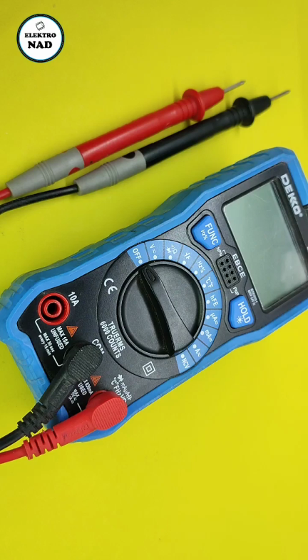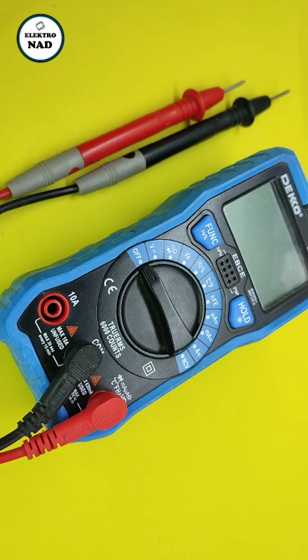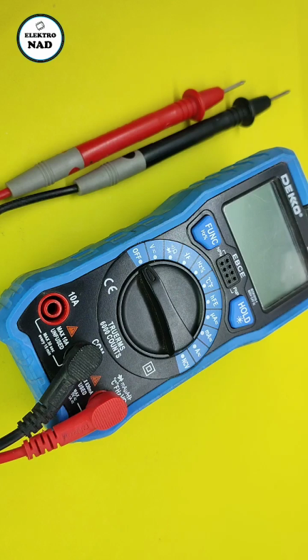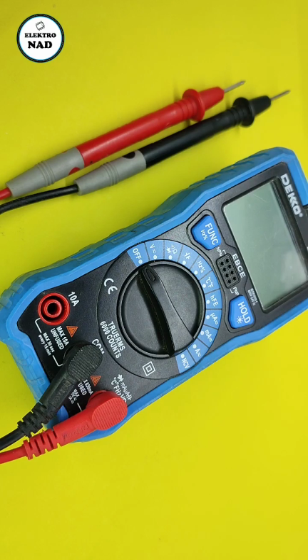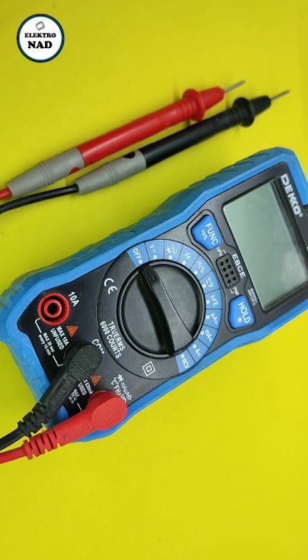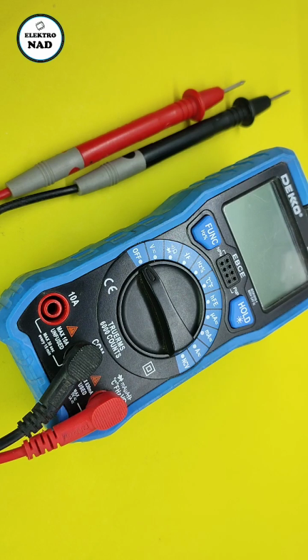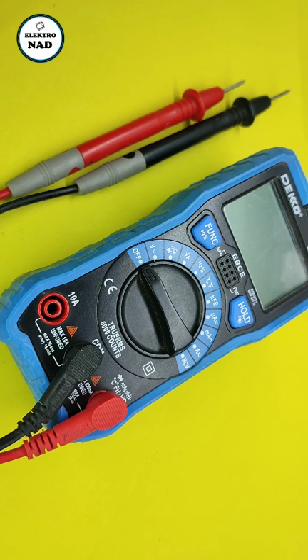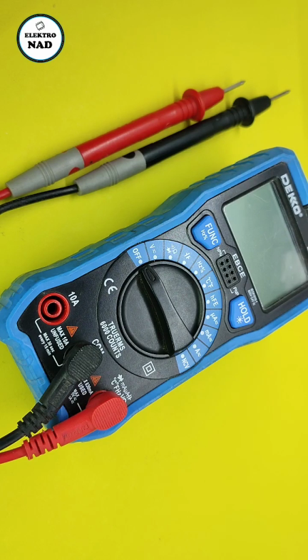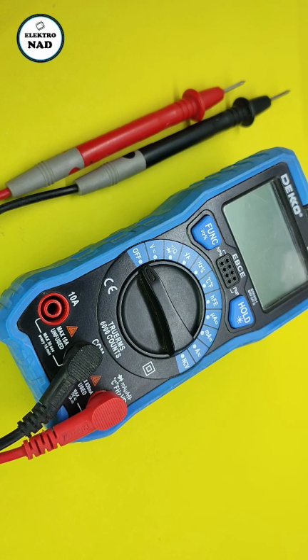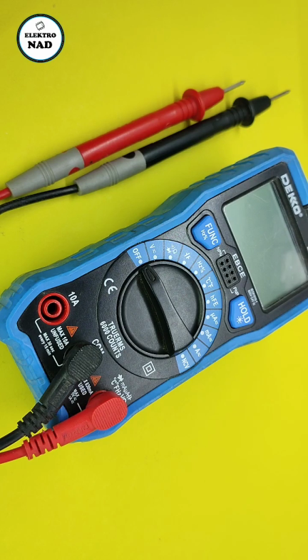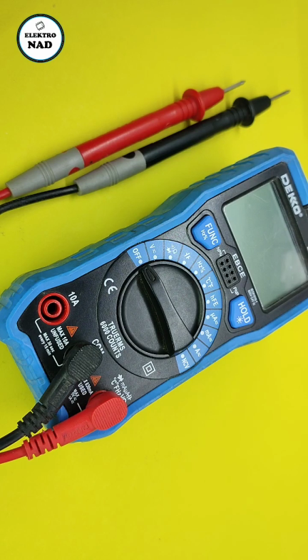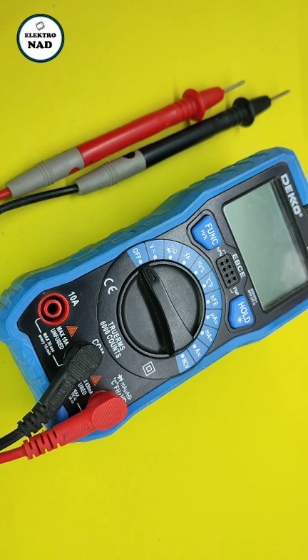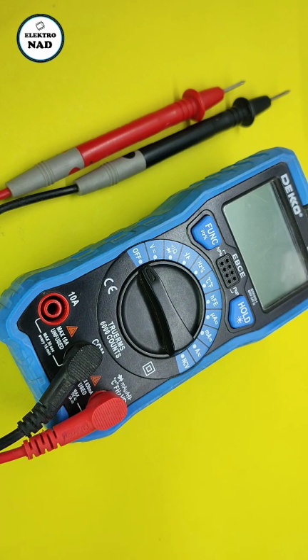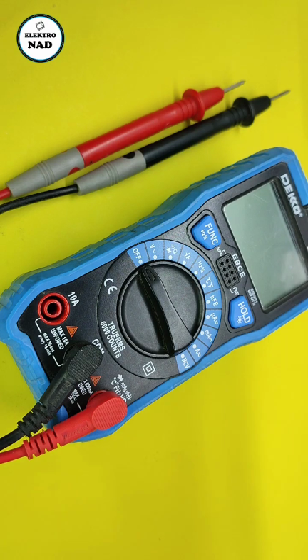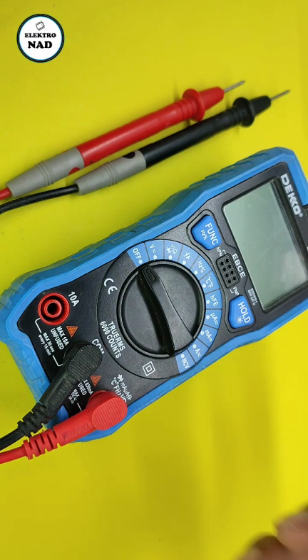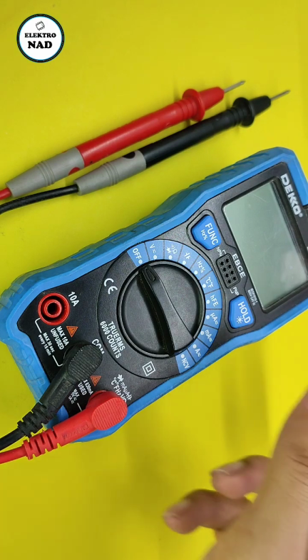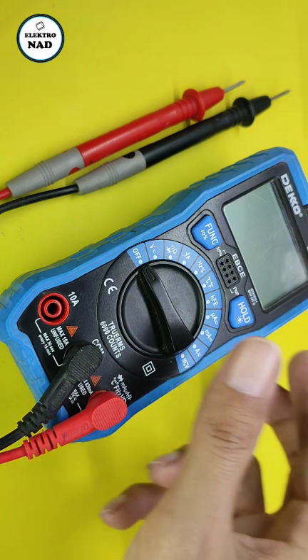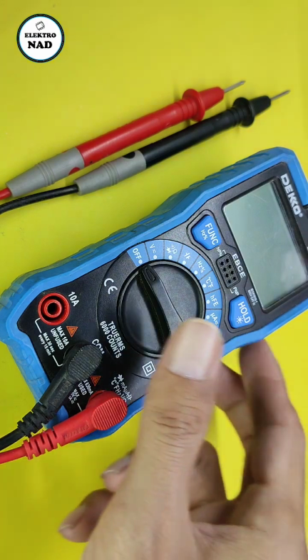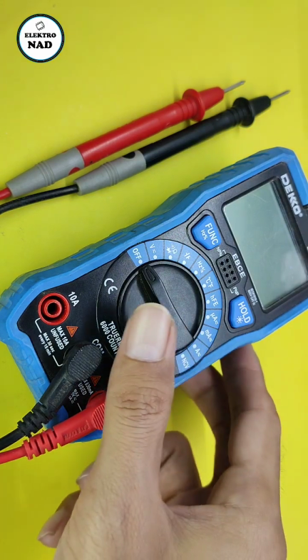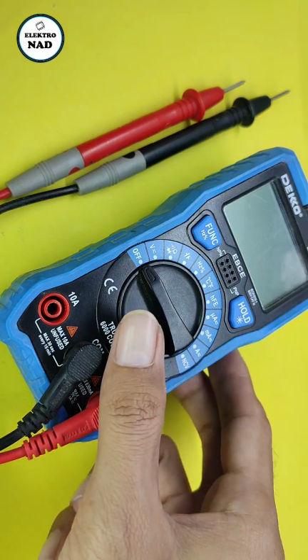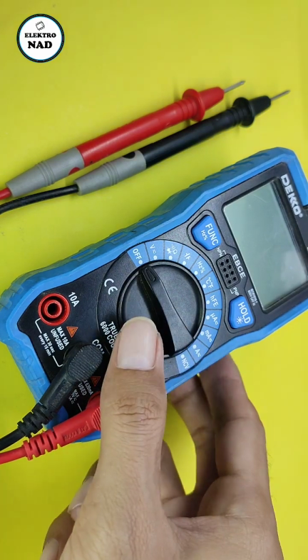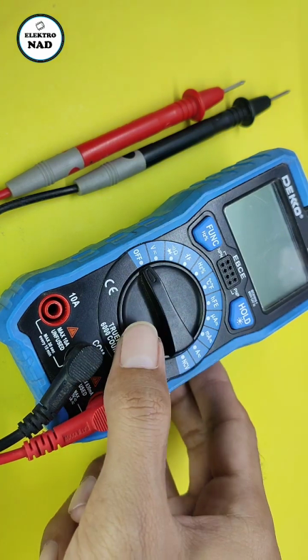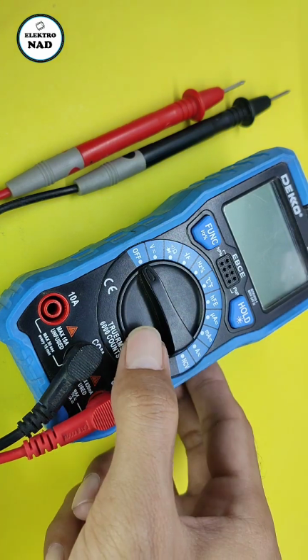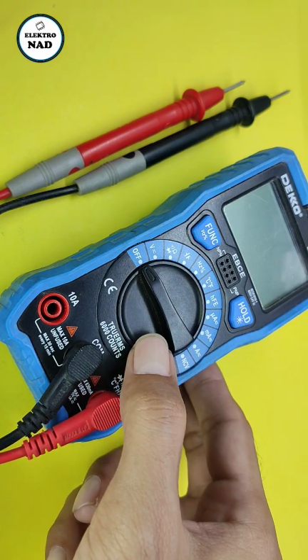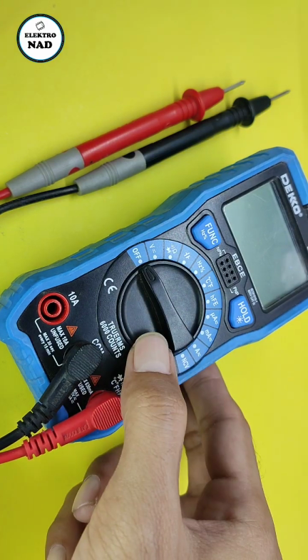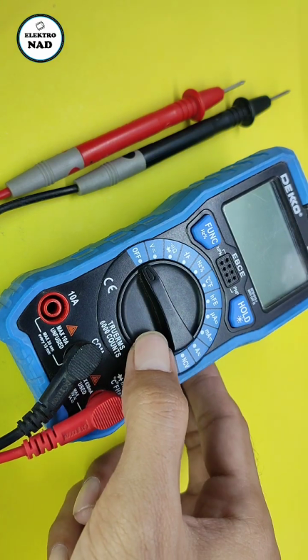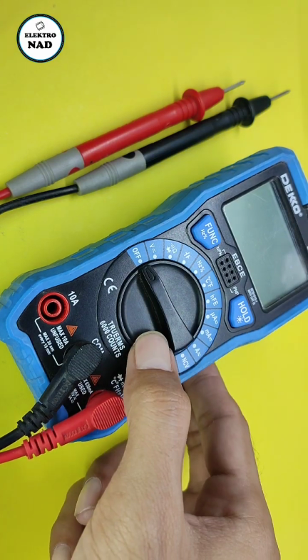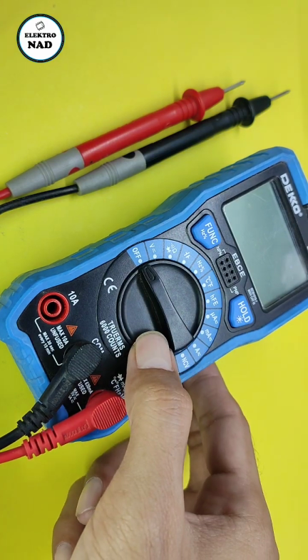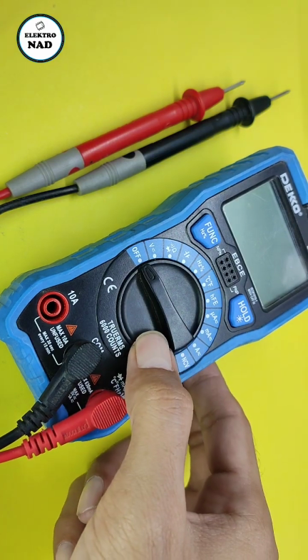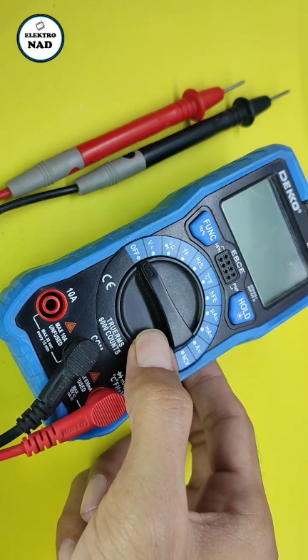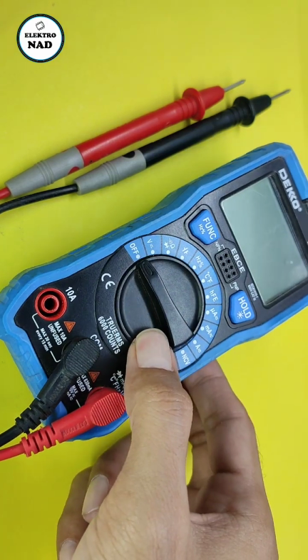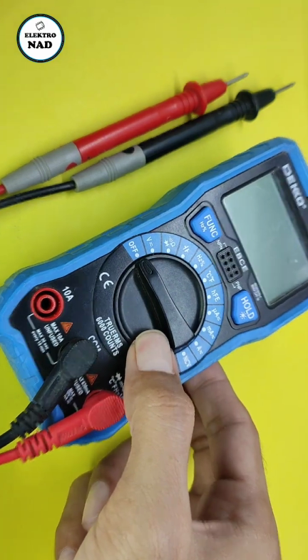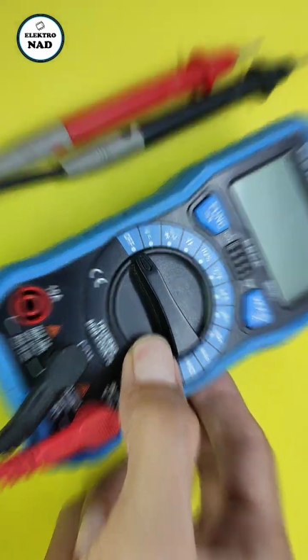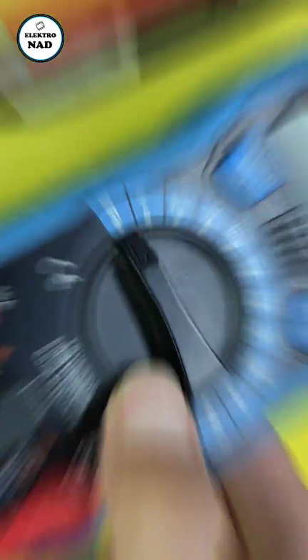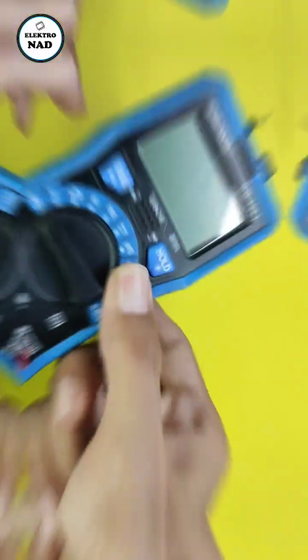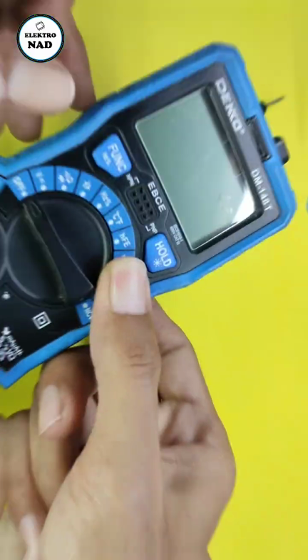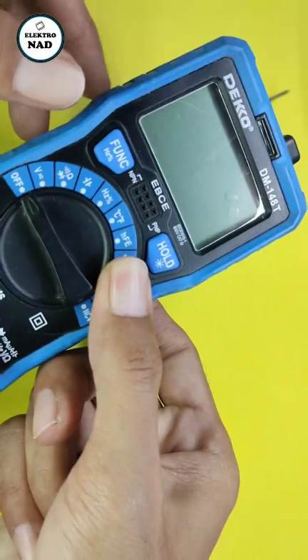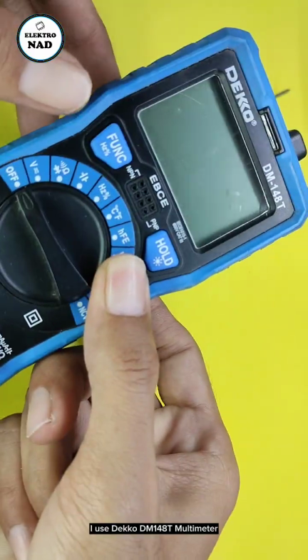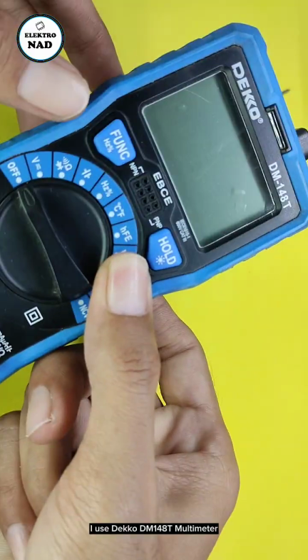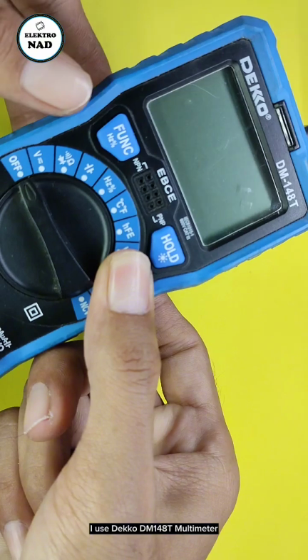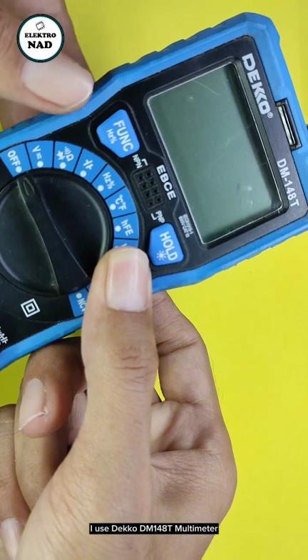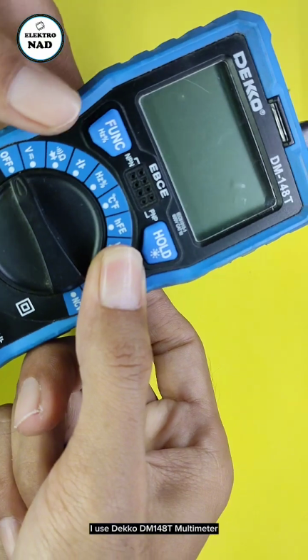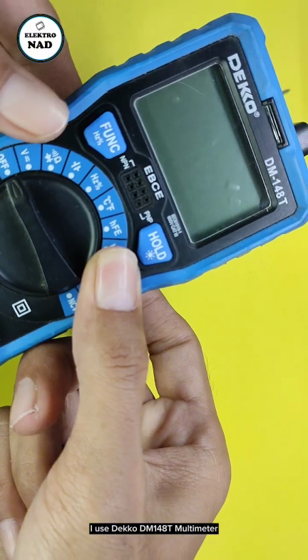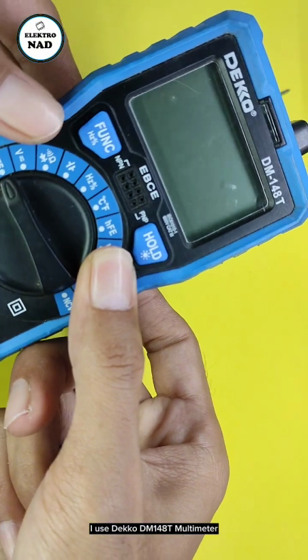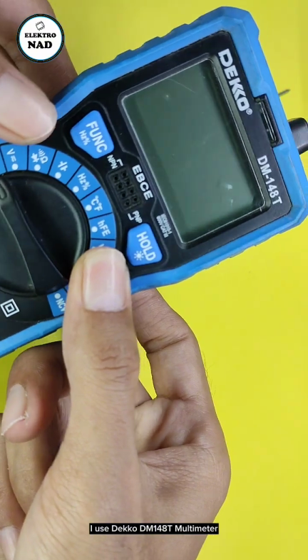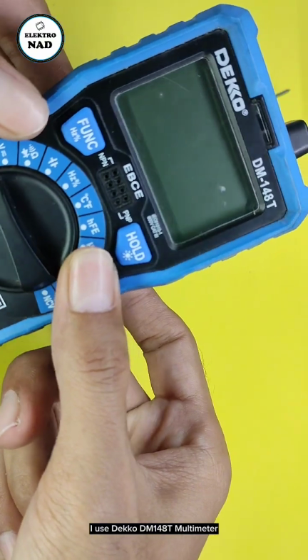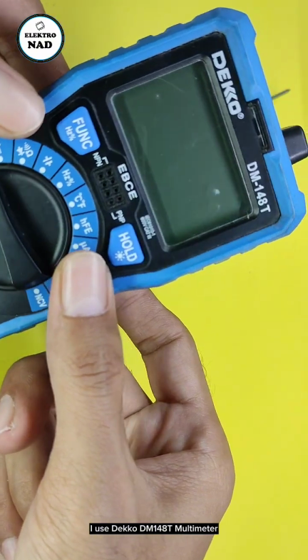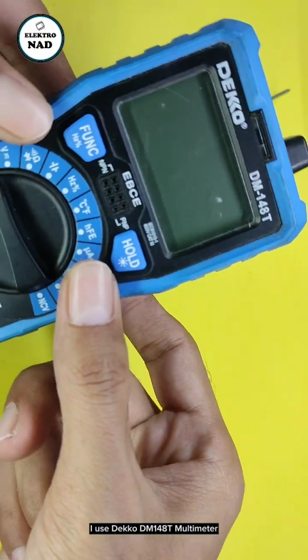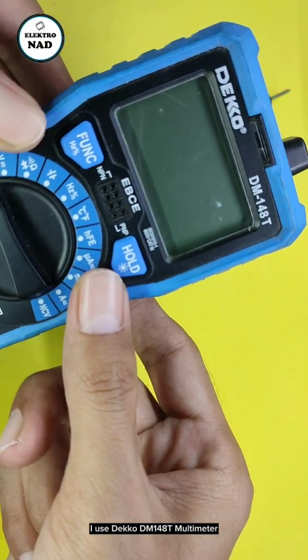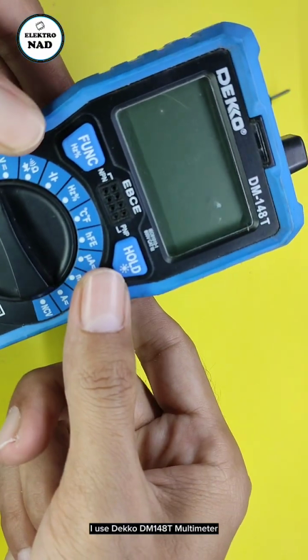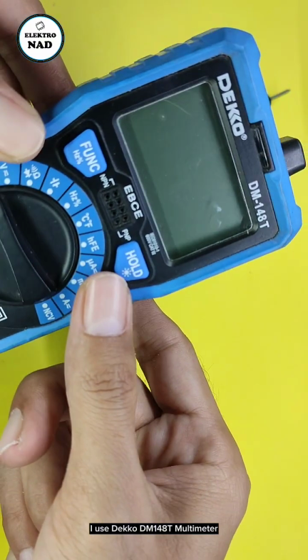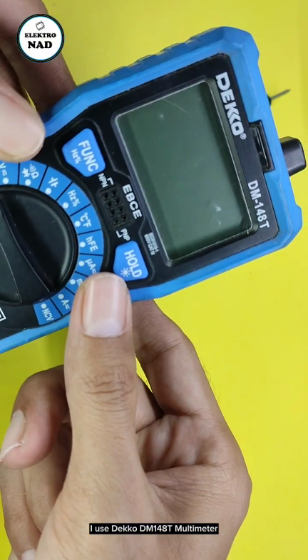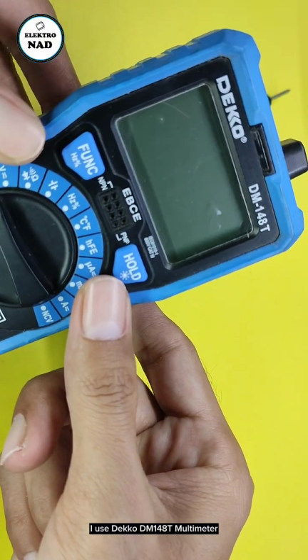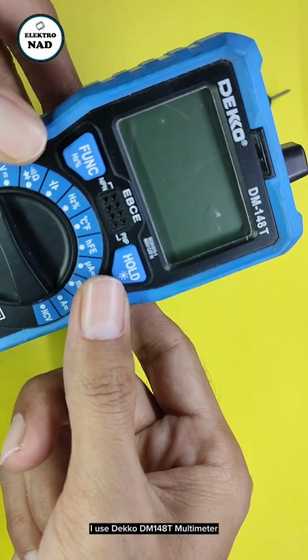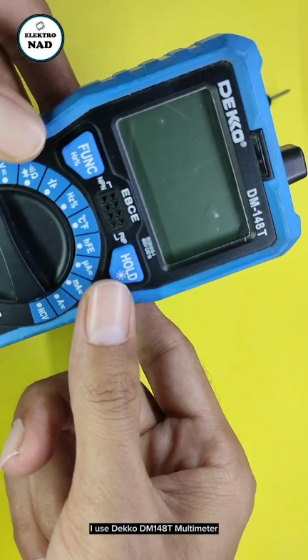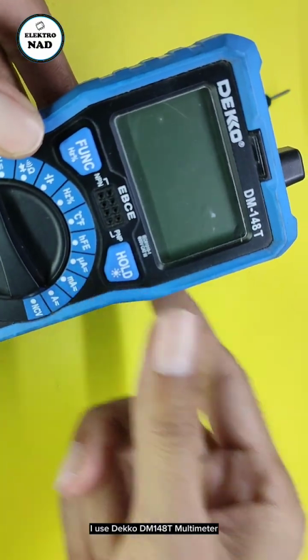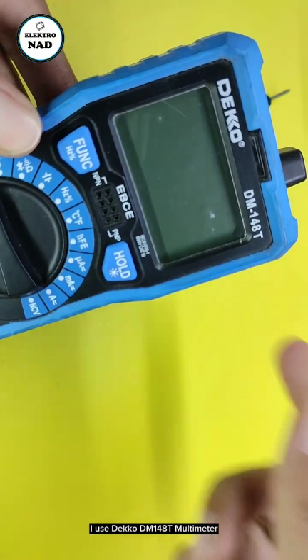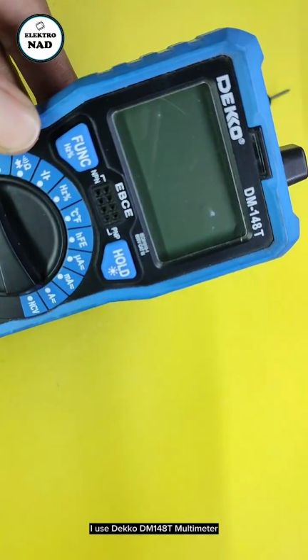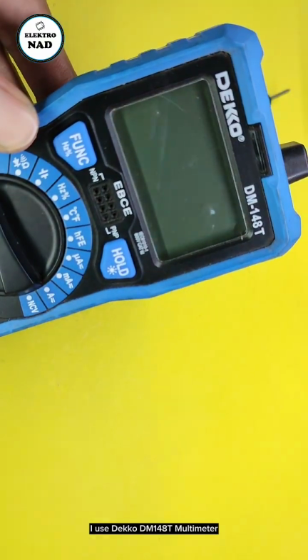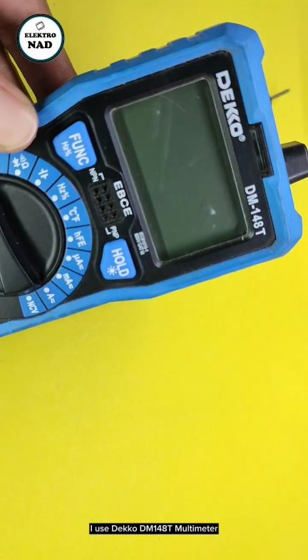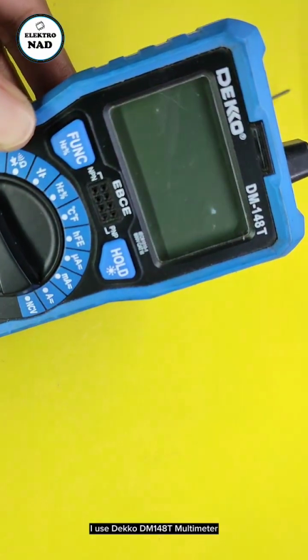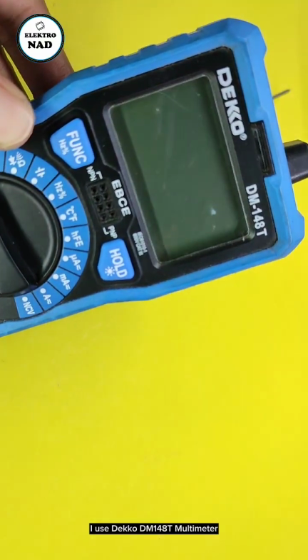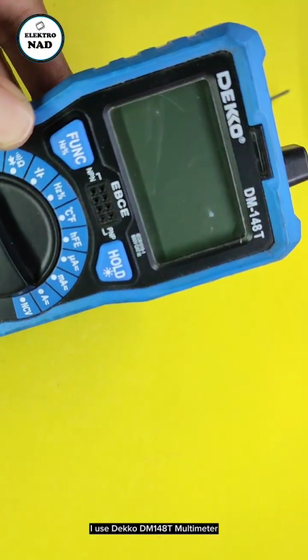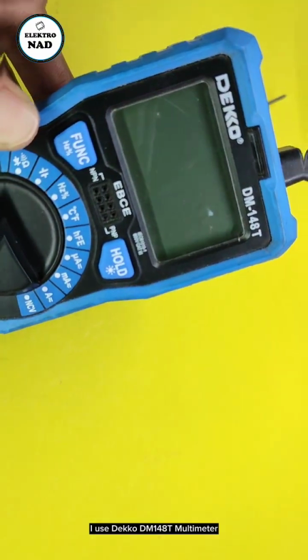How to measure DC current with a digital multimeter. I use the Deco DM148T multimeter.